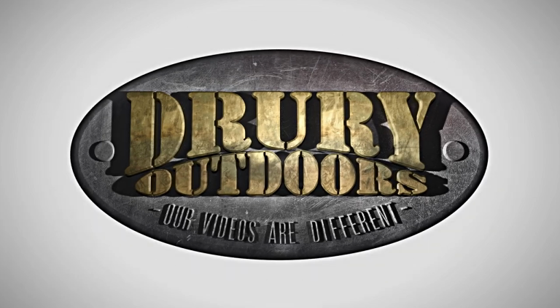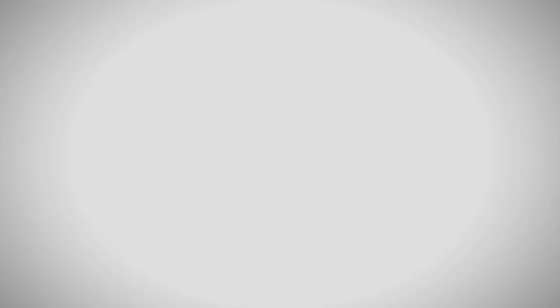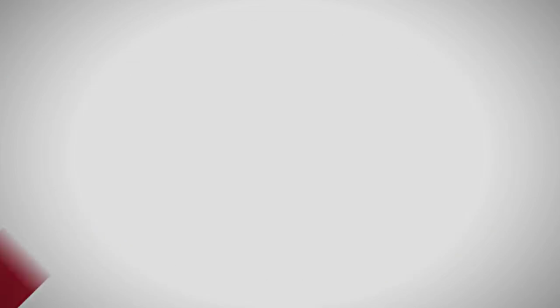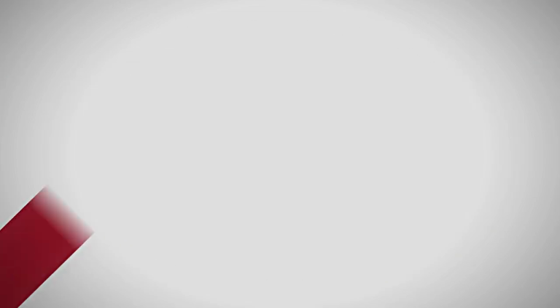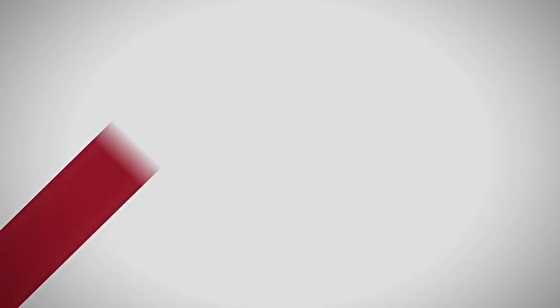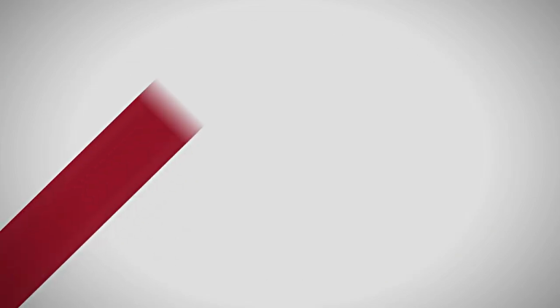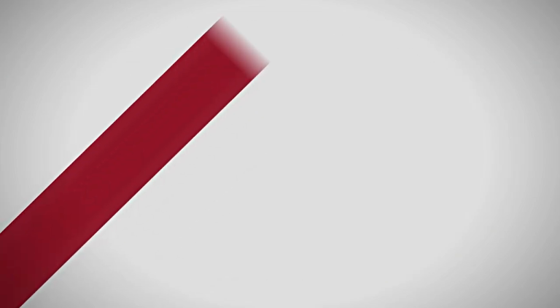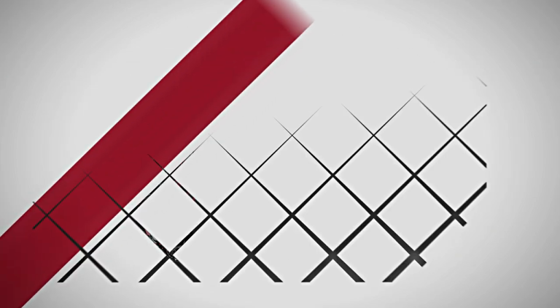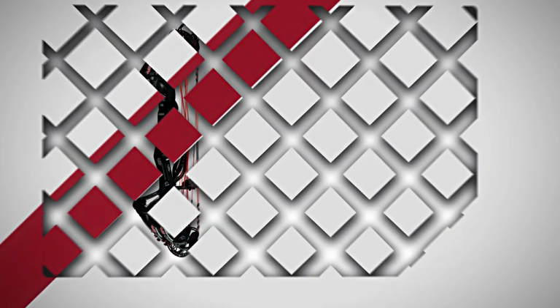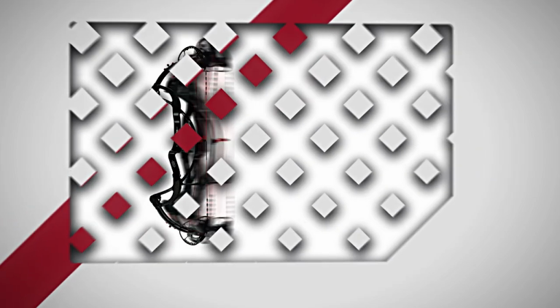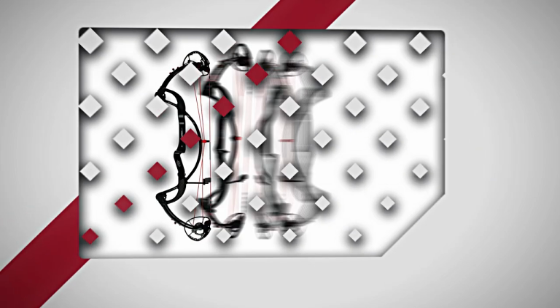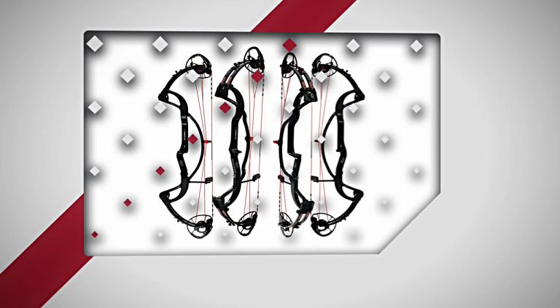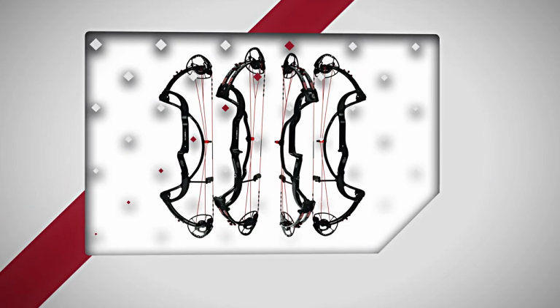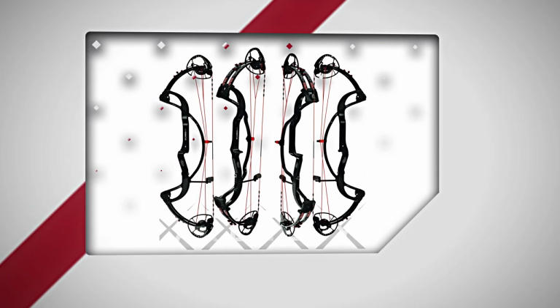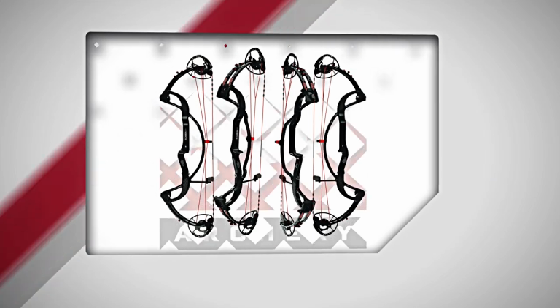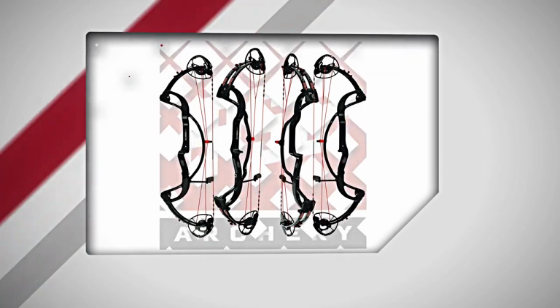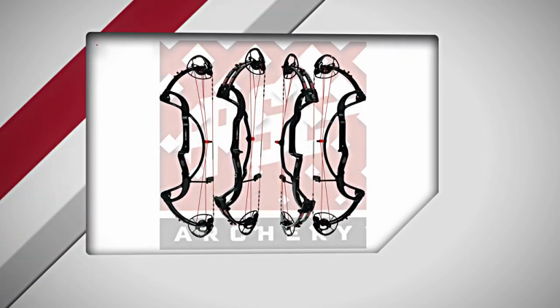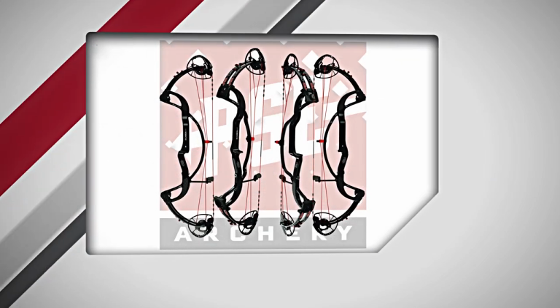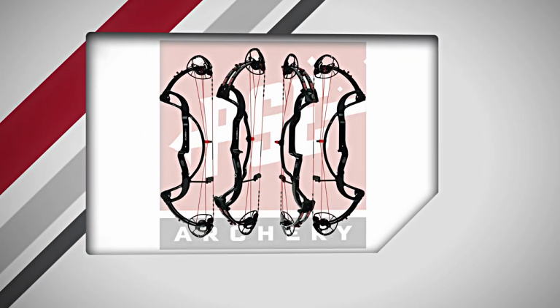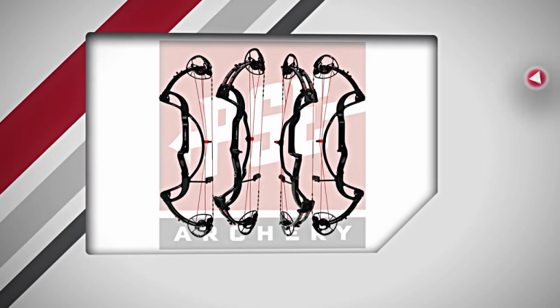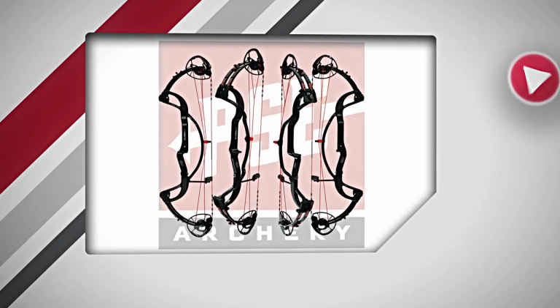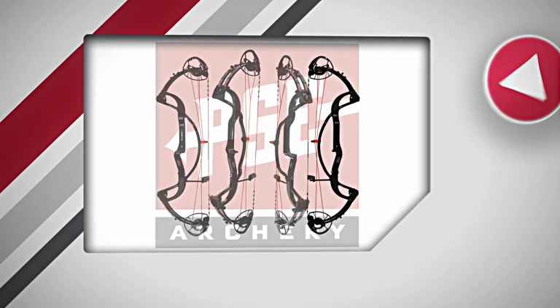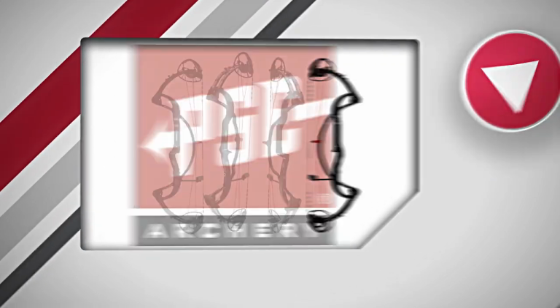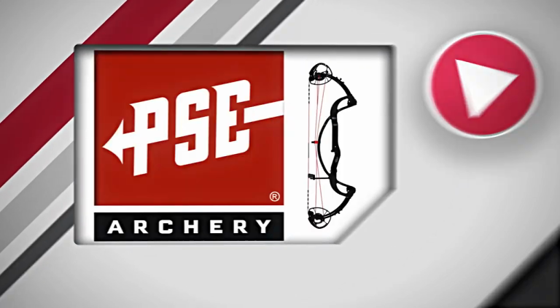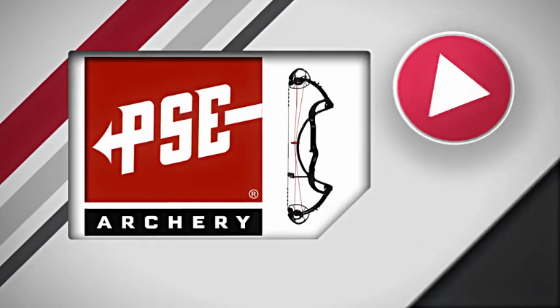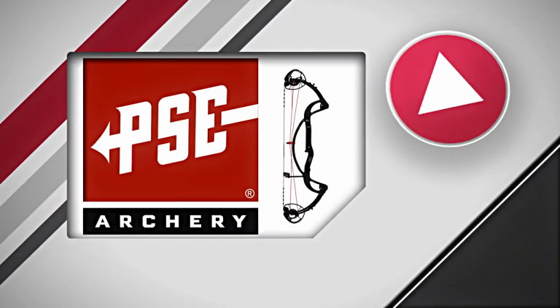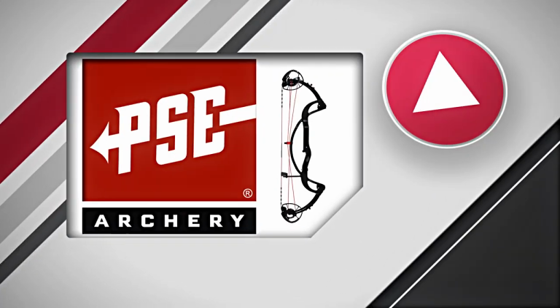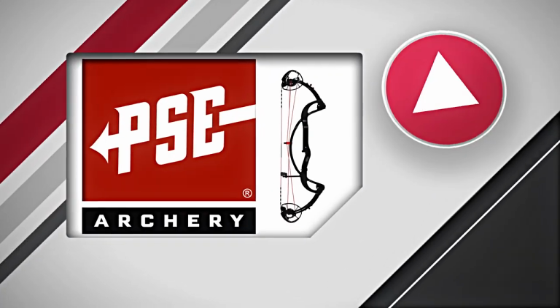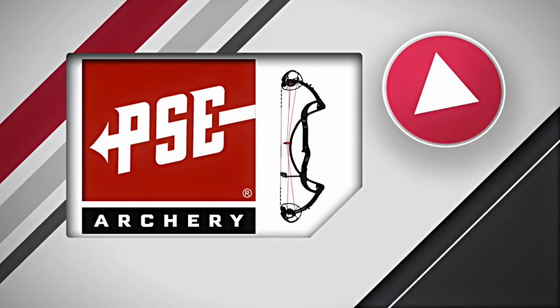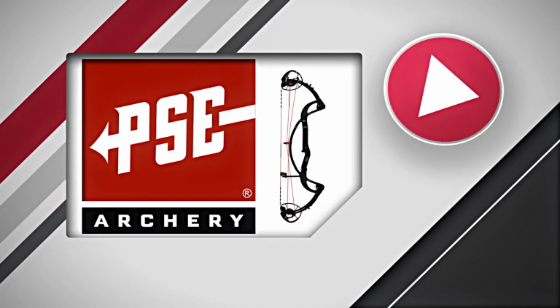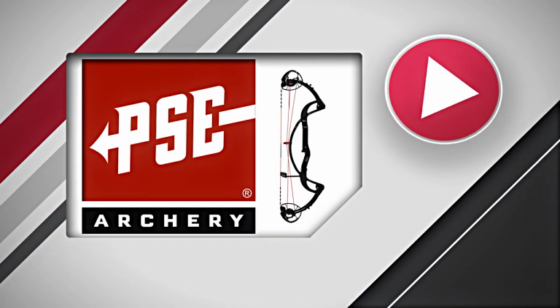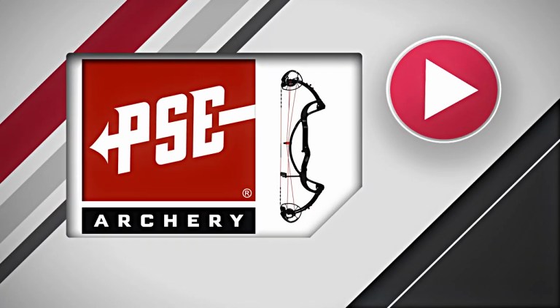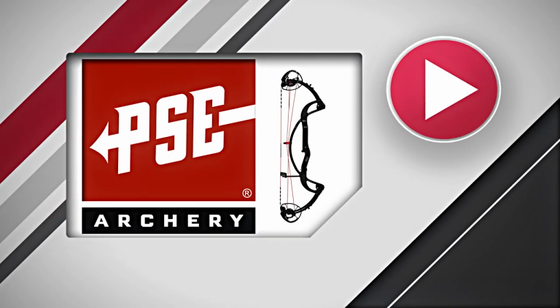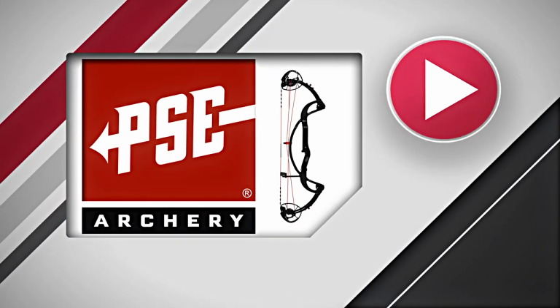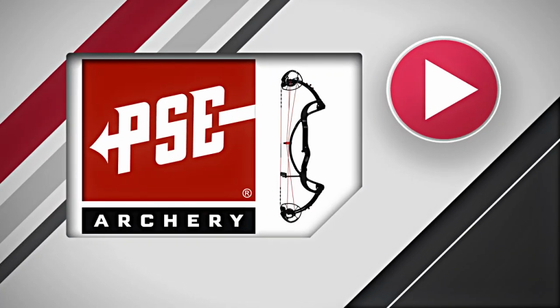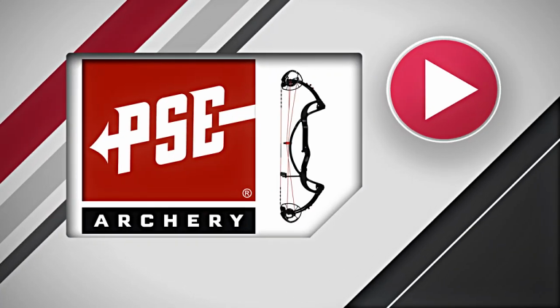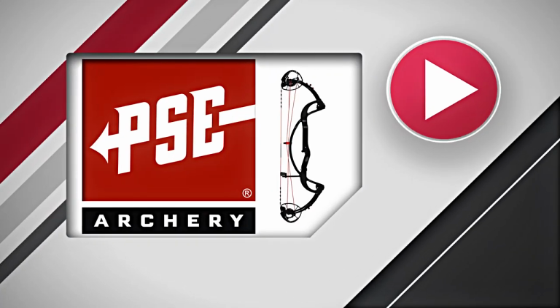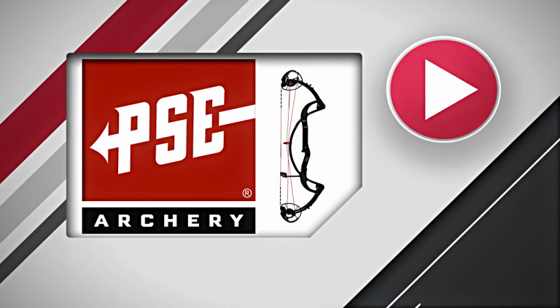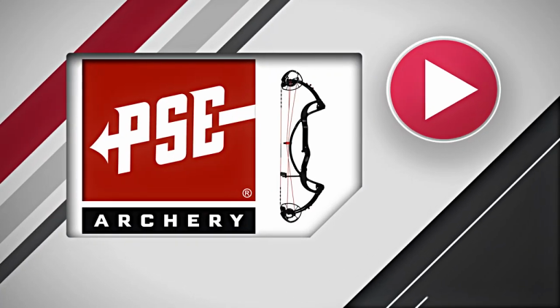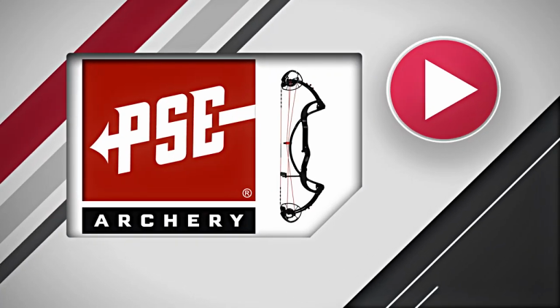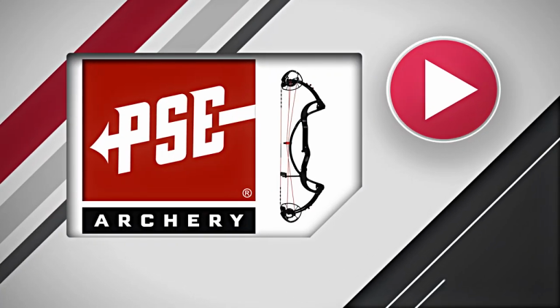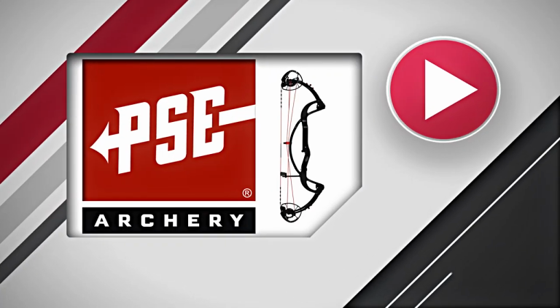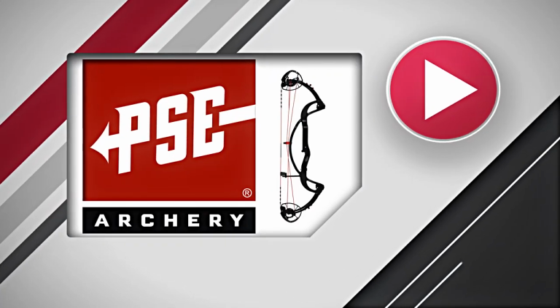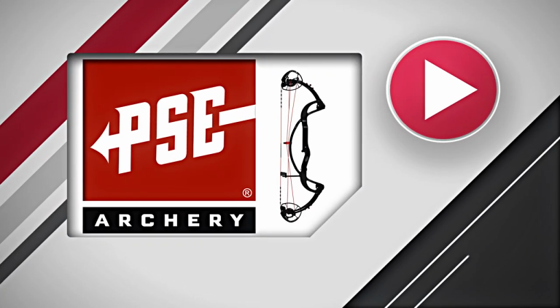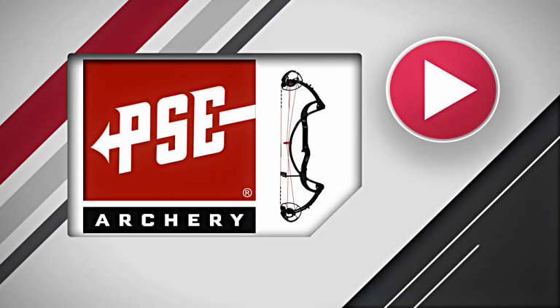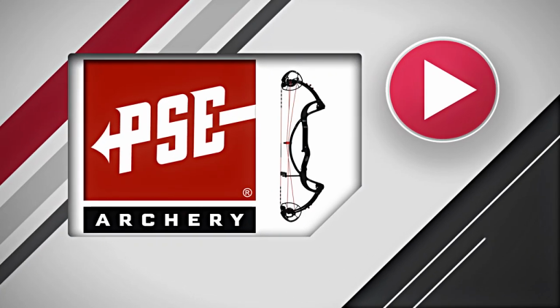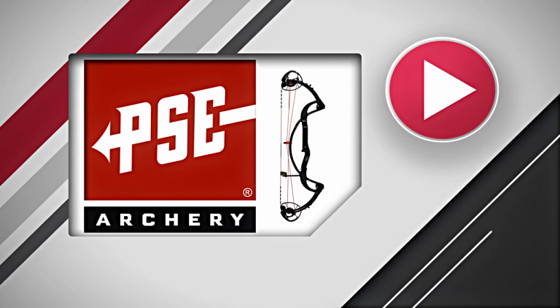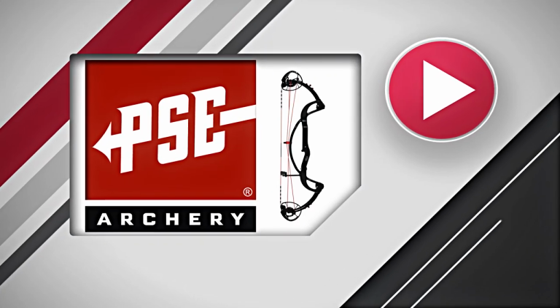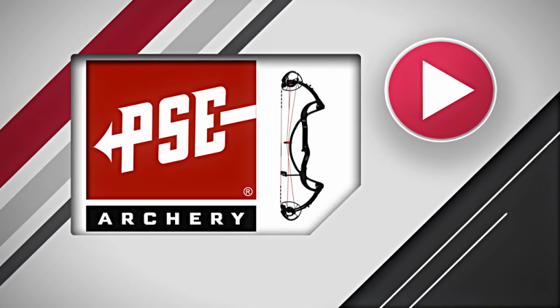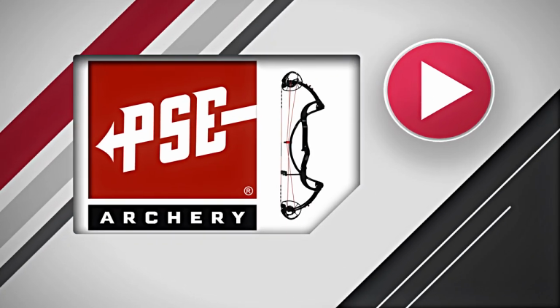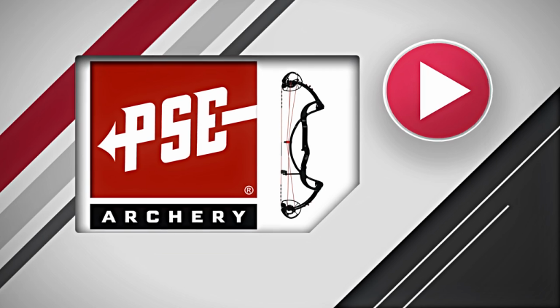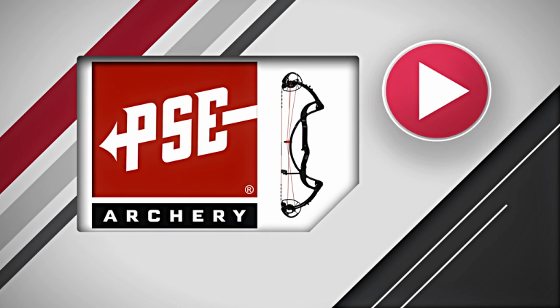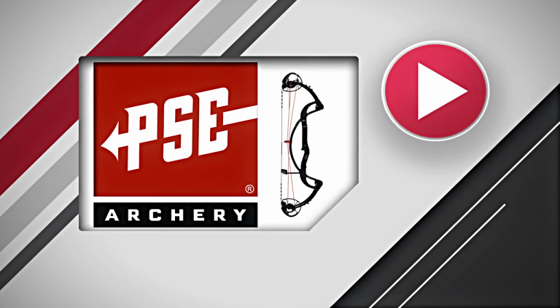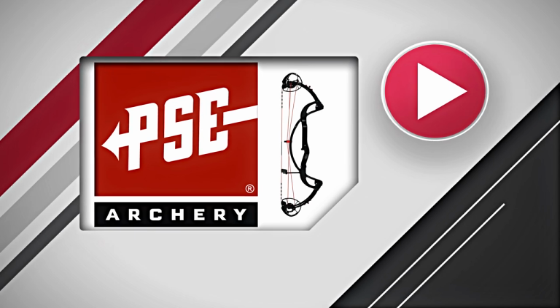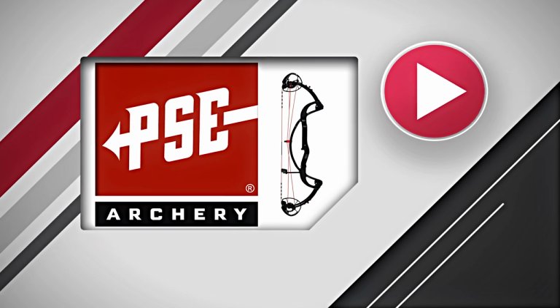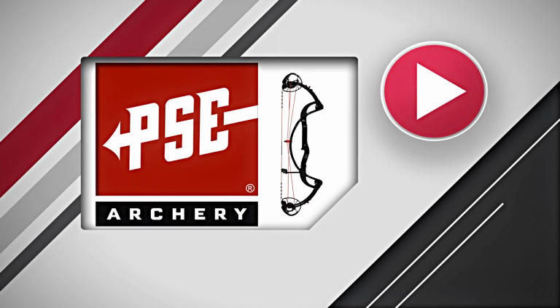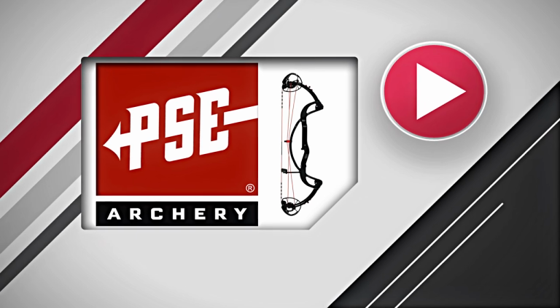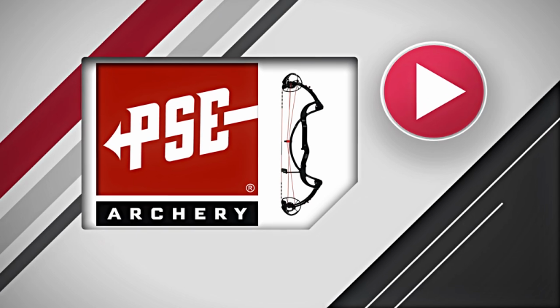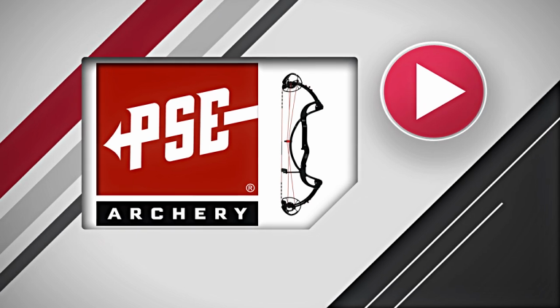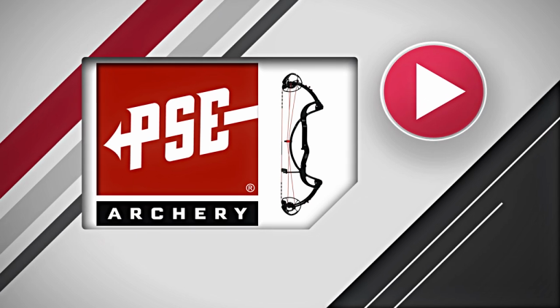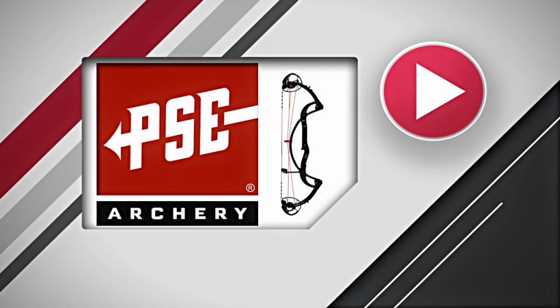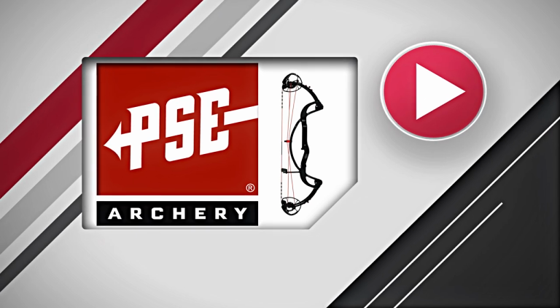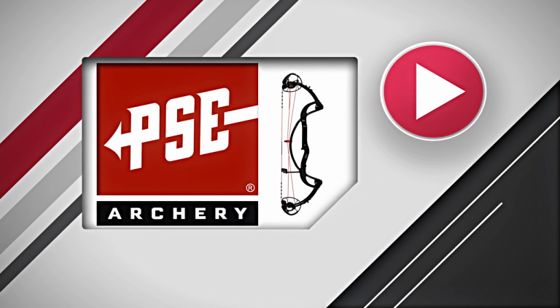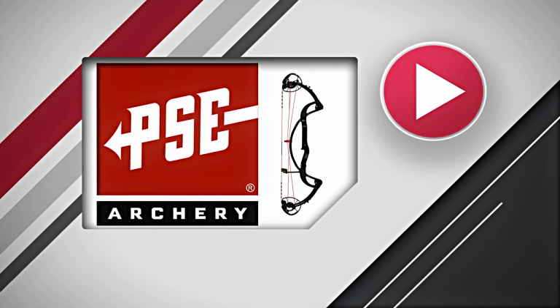This segment of DOD TV is brought to you by PSE's Carbon Air — experience performance.